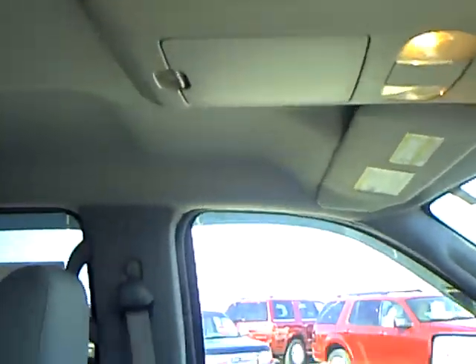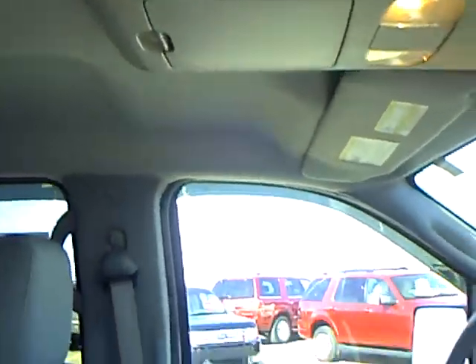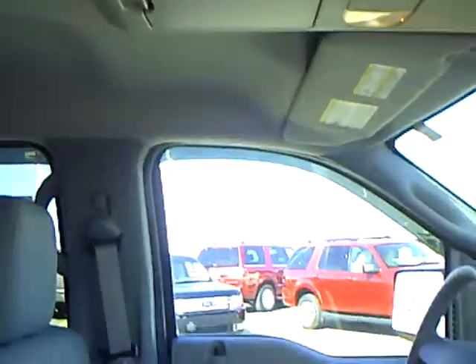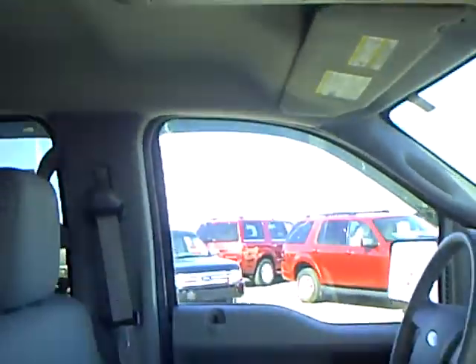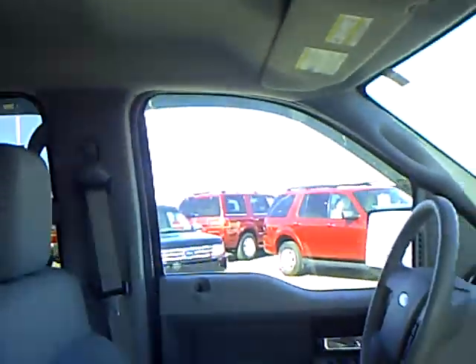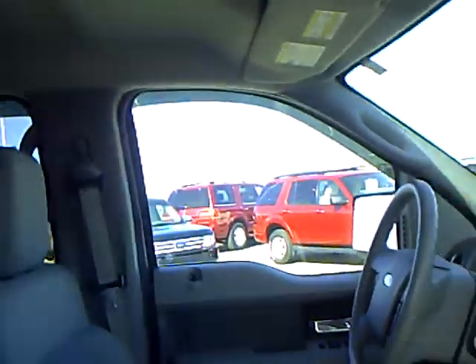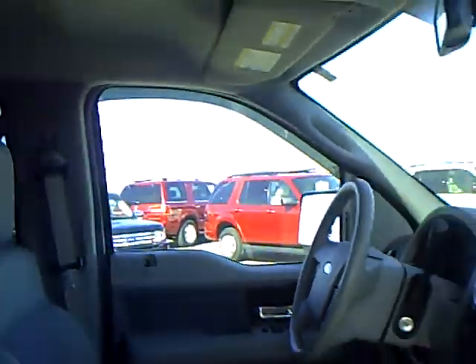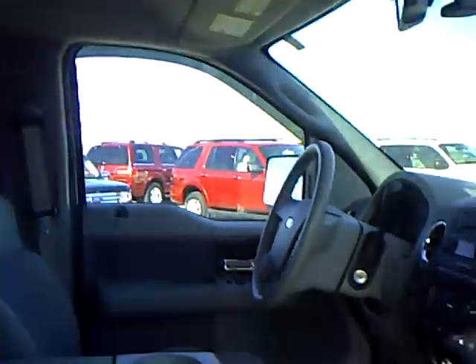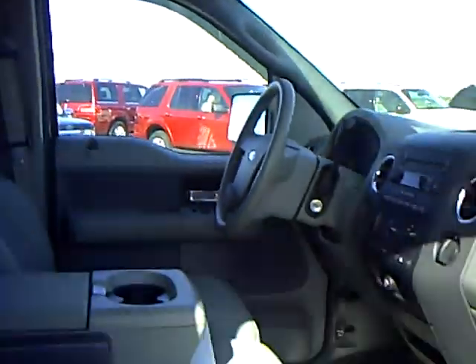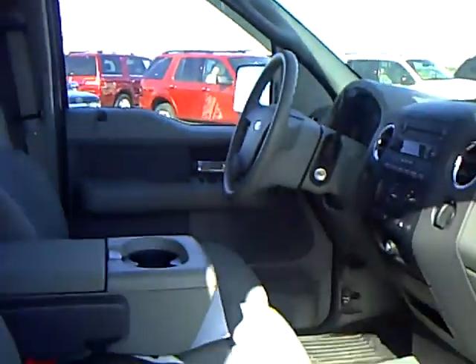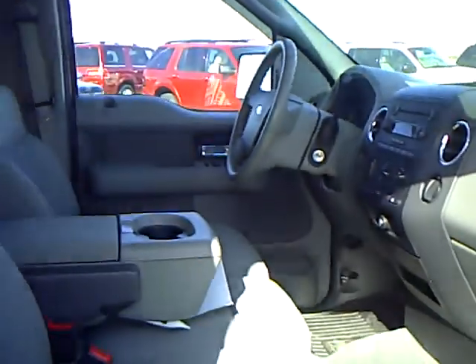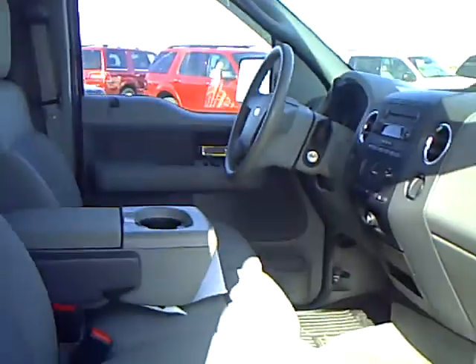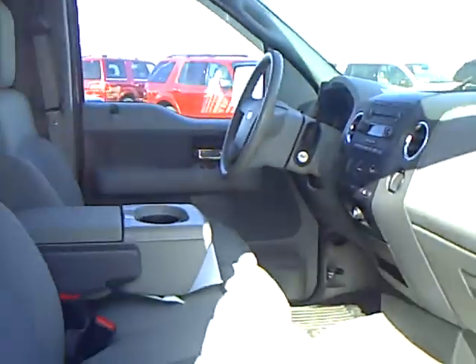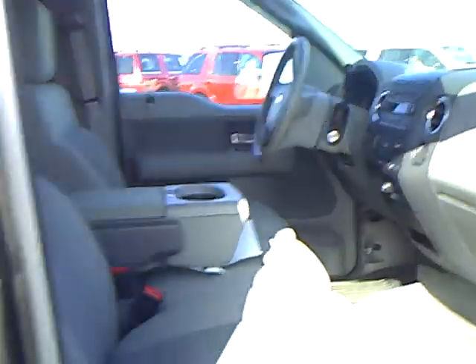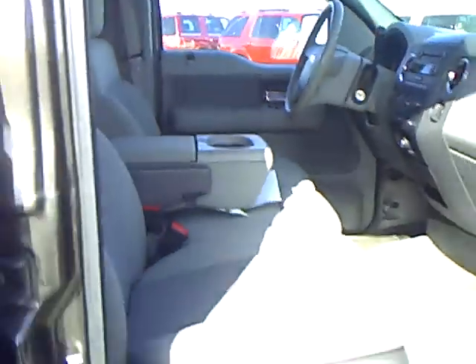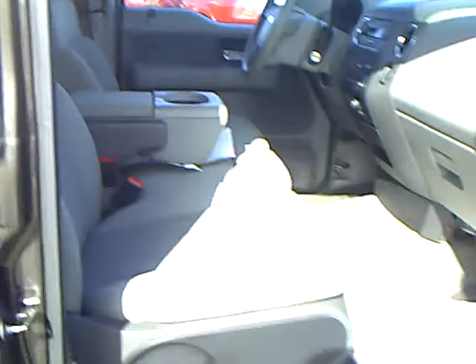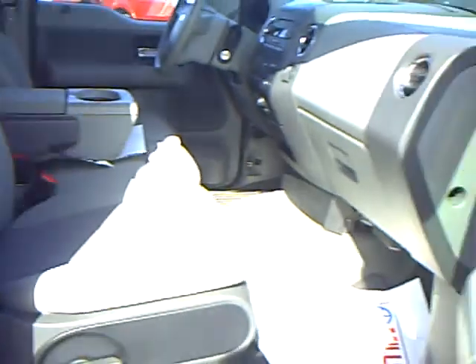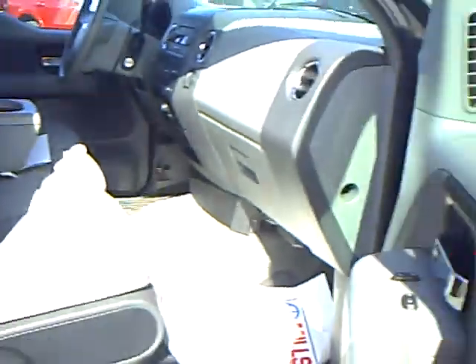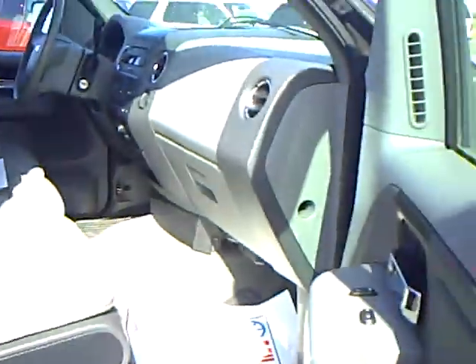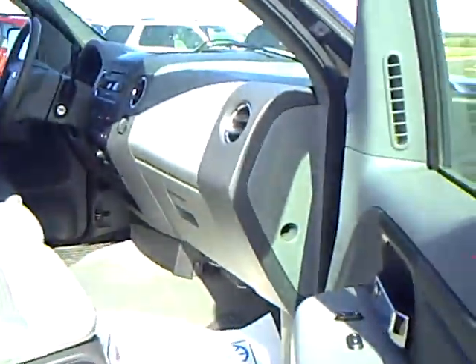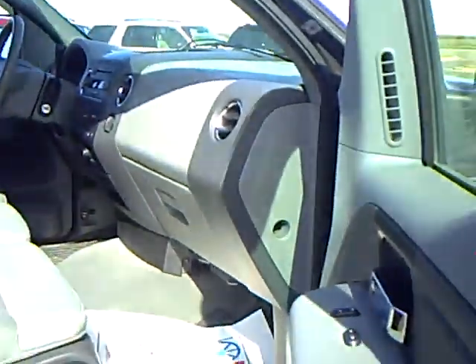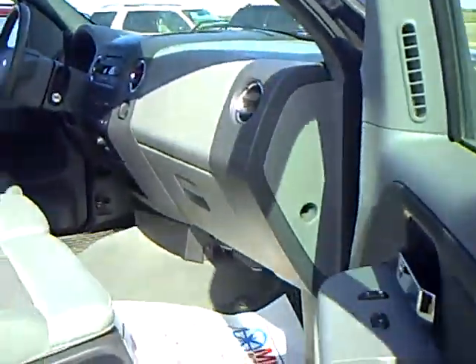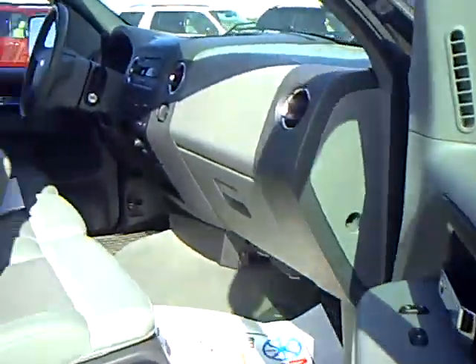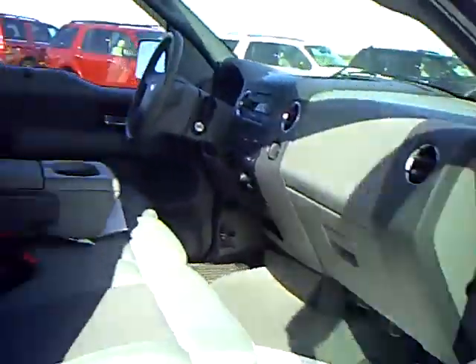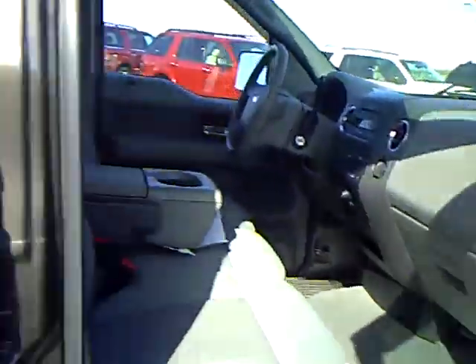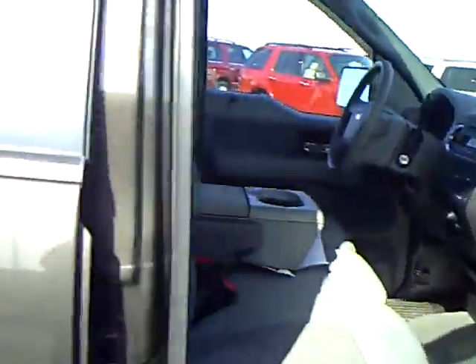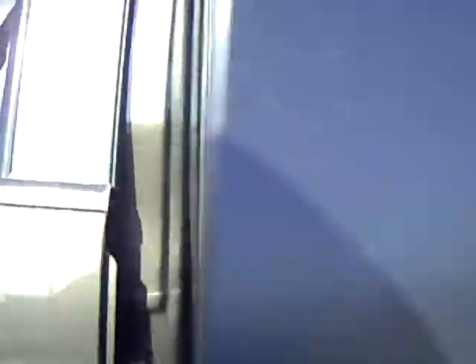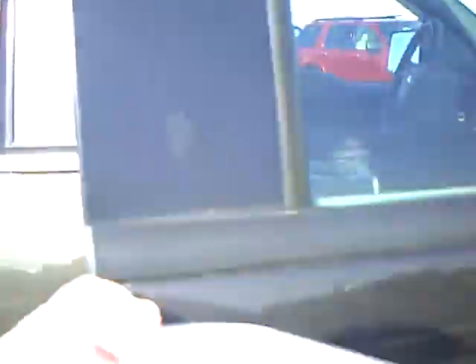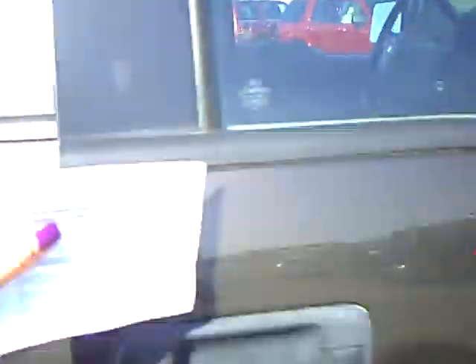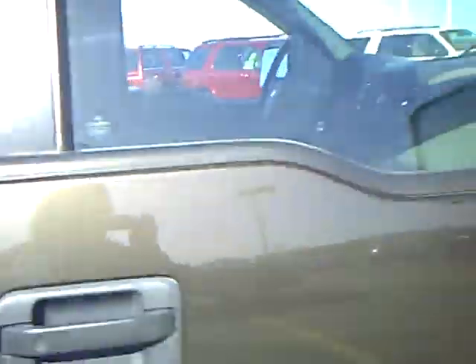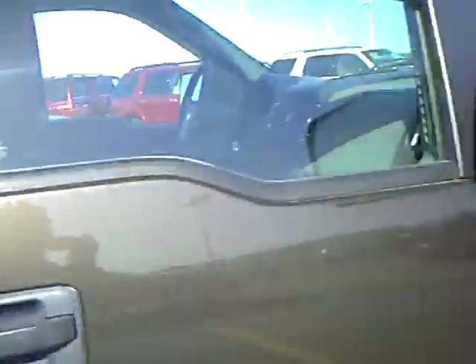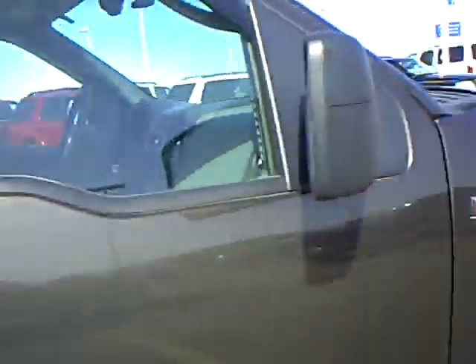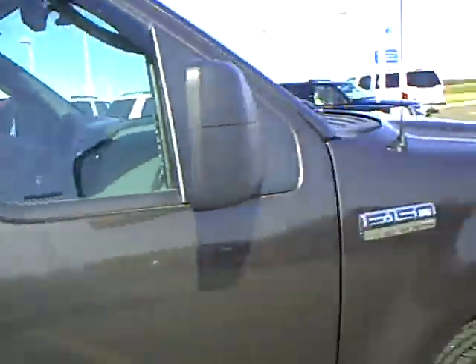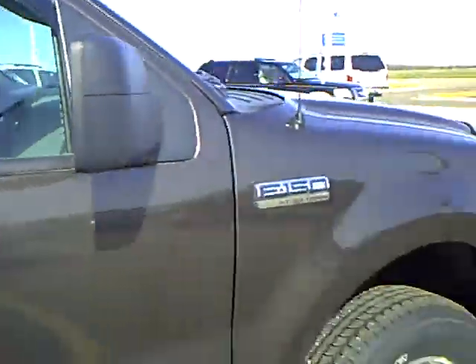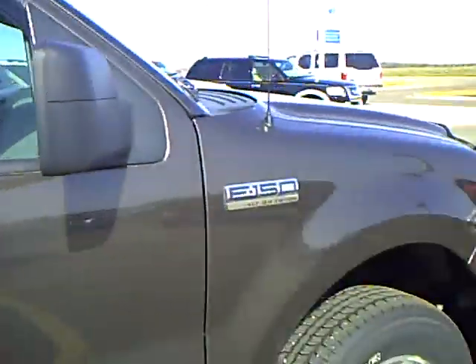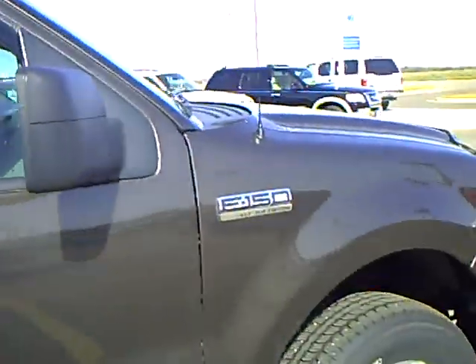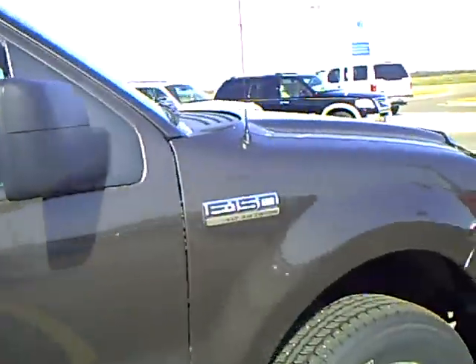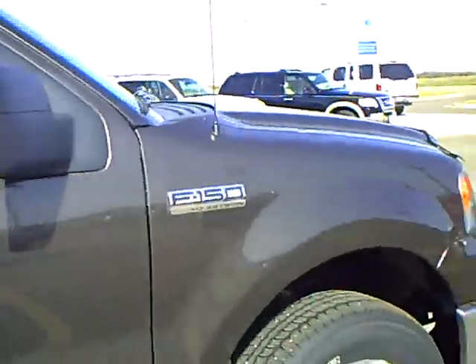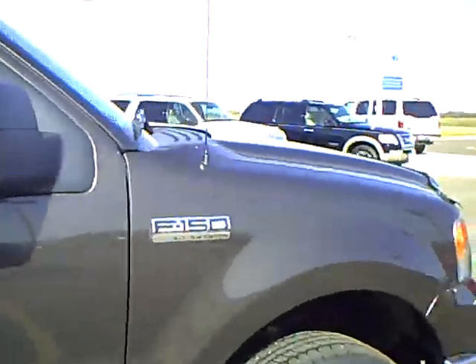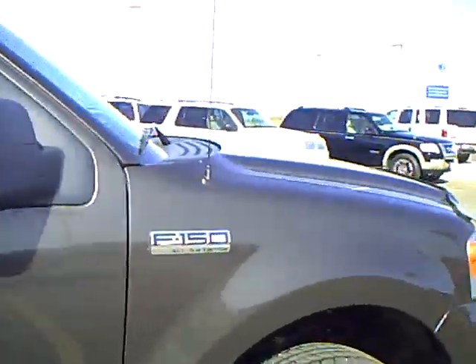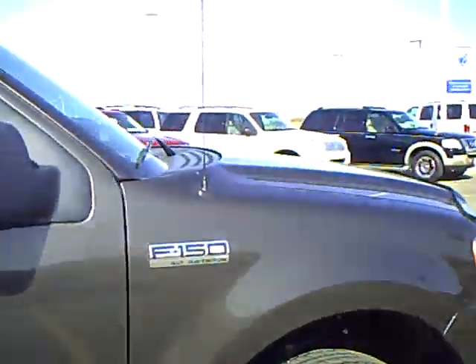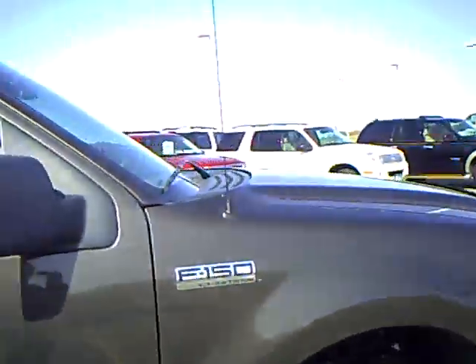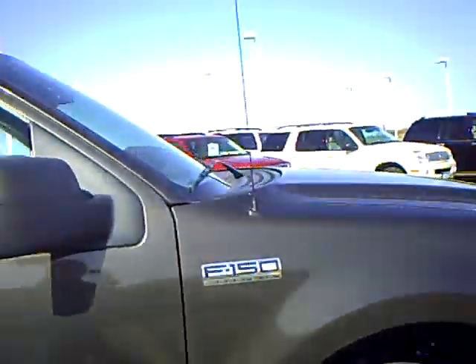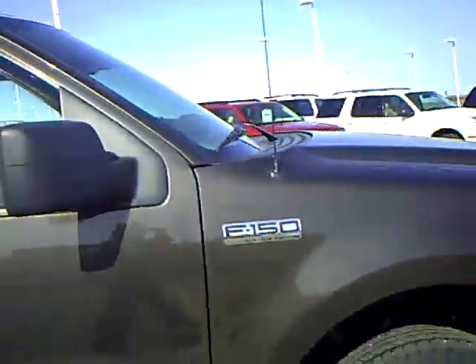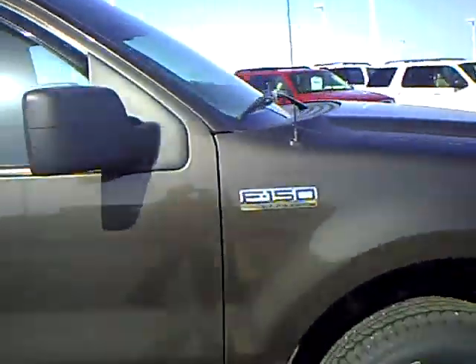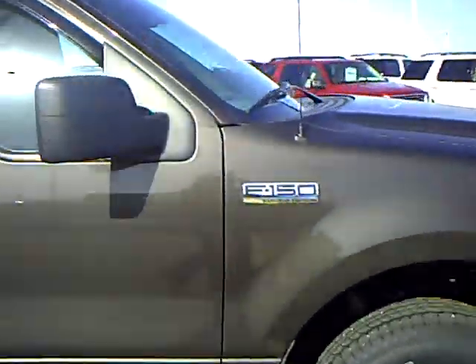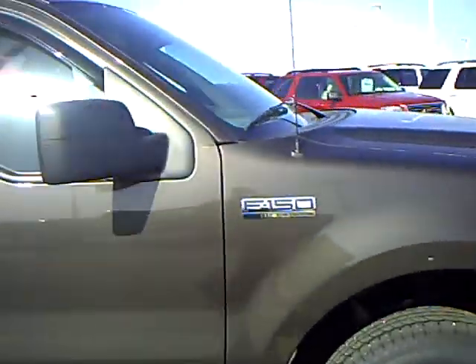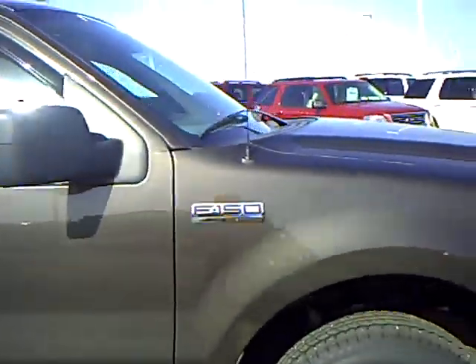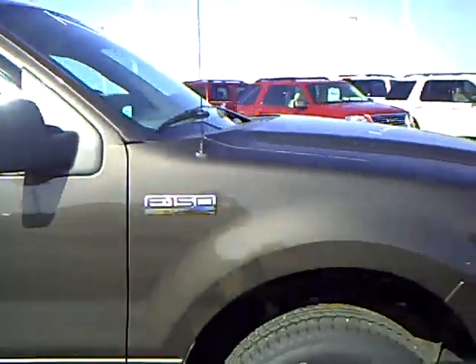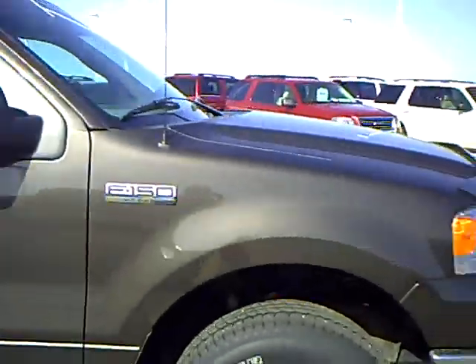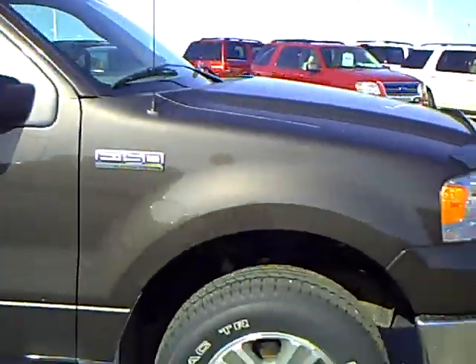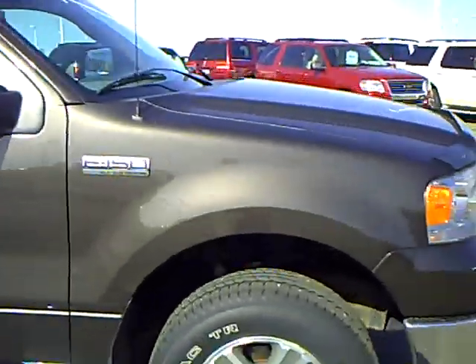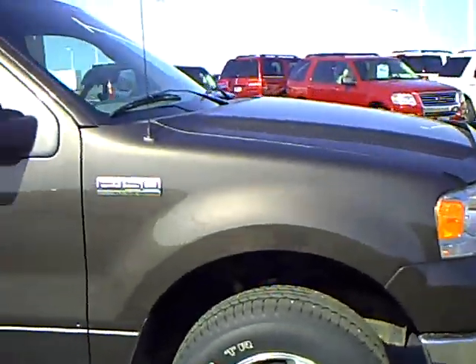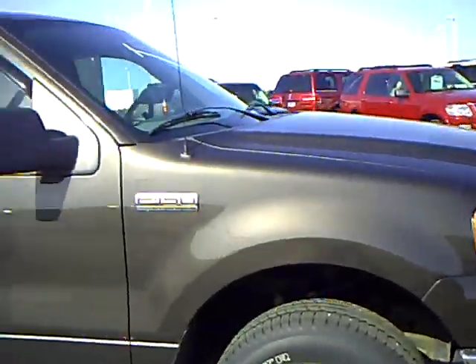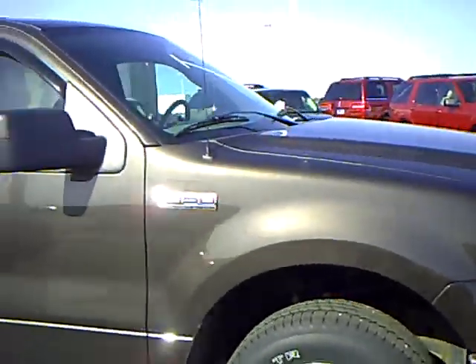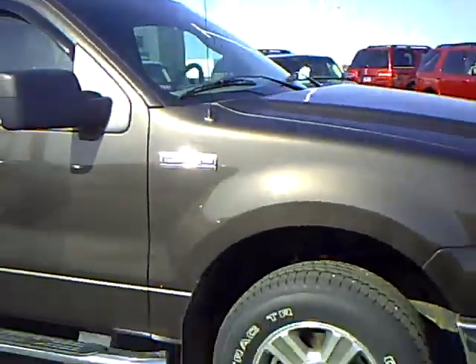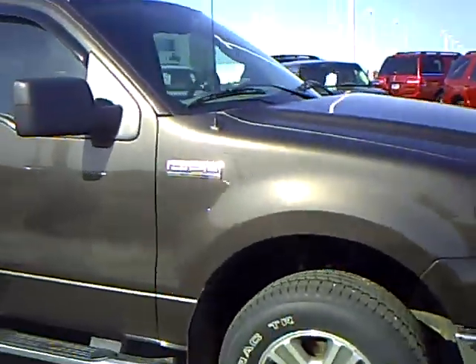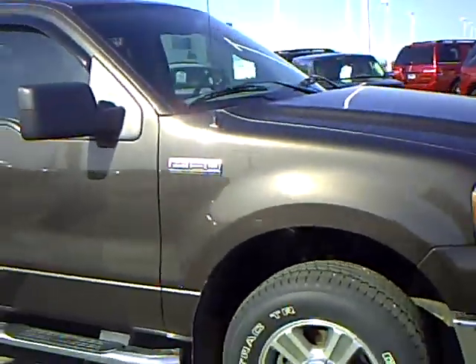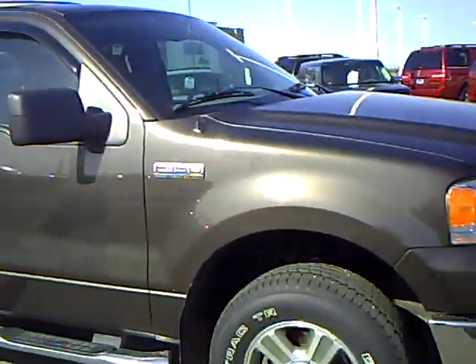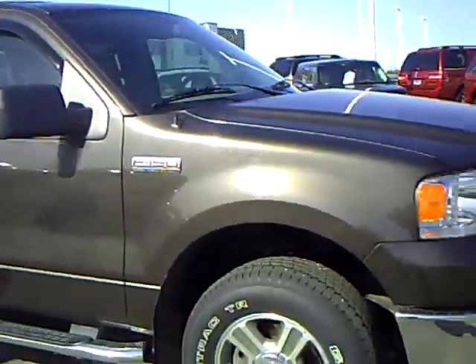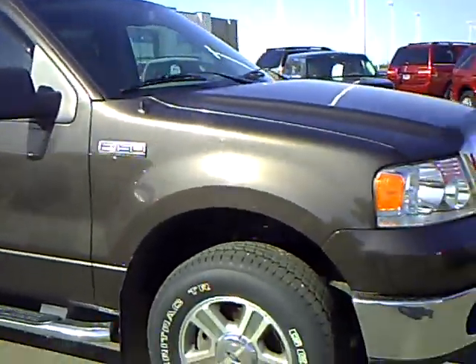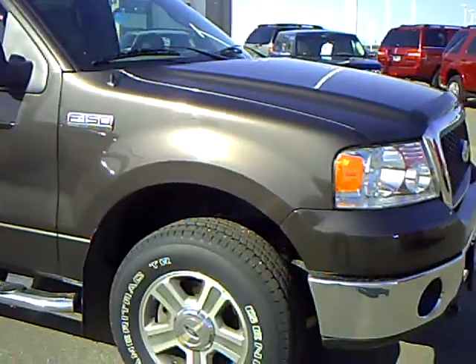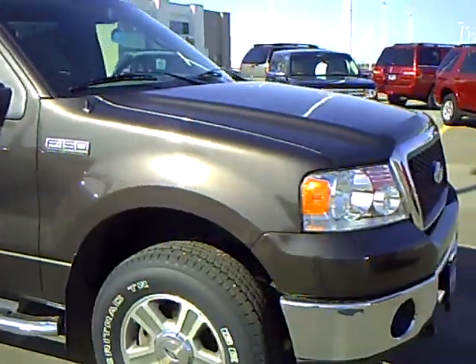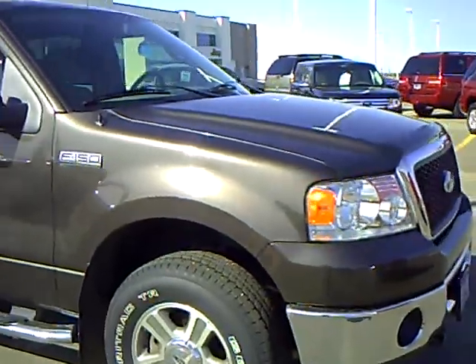If you'd like to check this vehicle out, come down and see me, Heather Arntz, at Mills Ford Jeep in Wilmer.